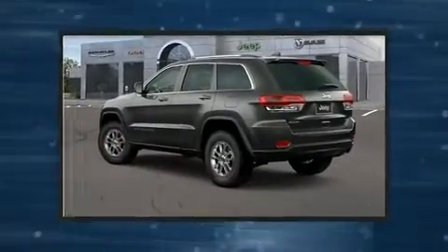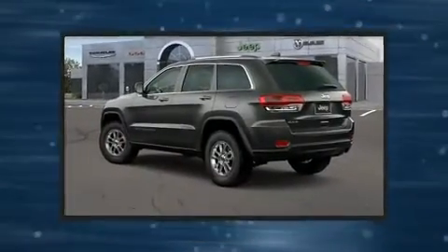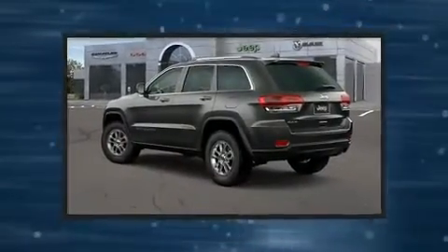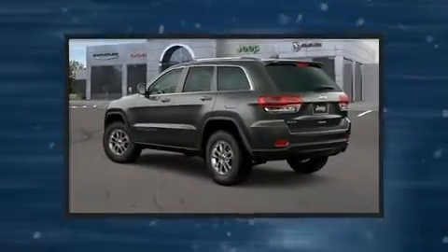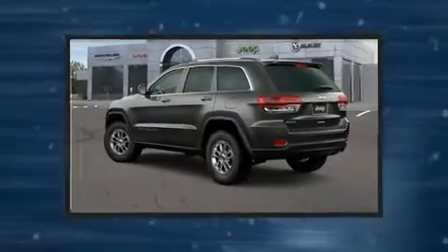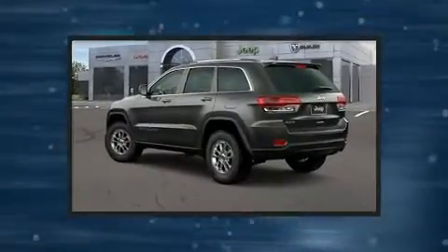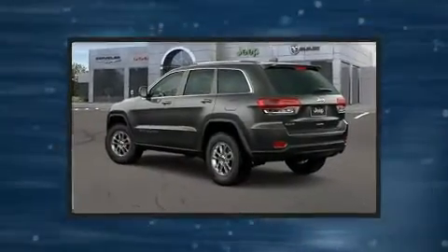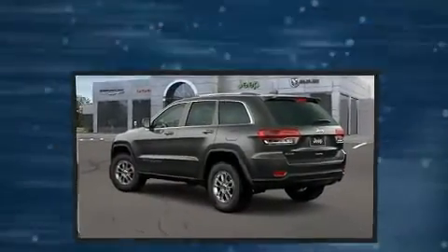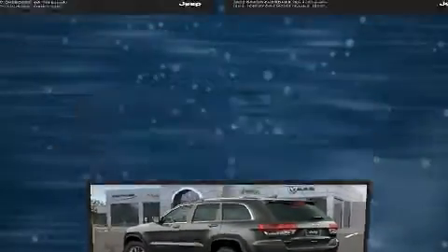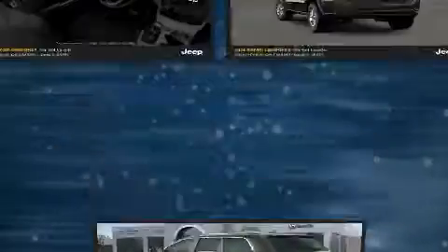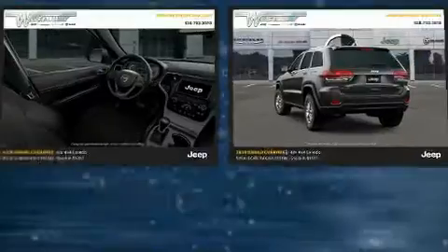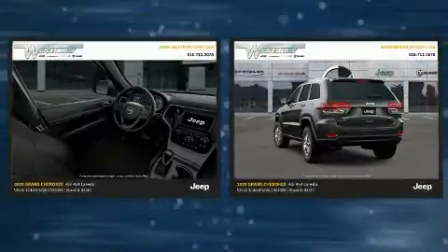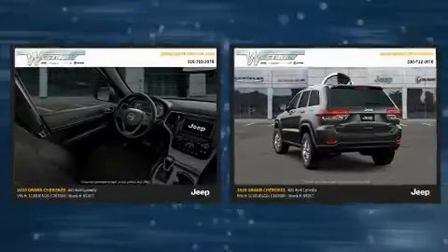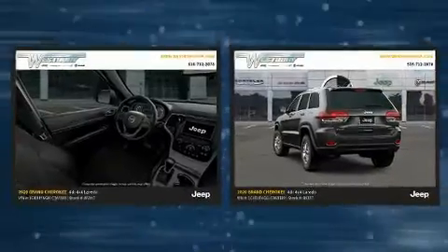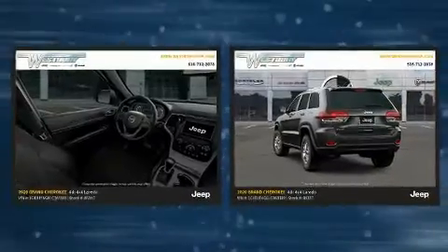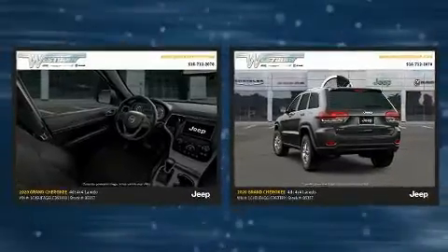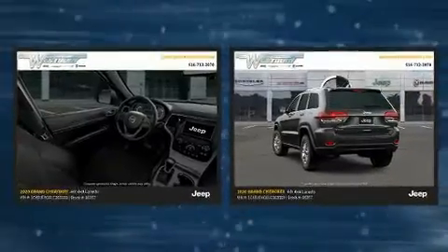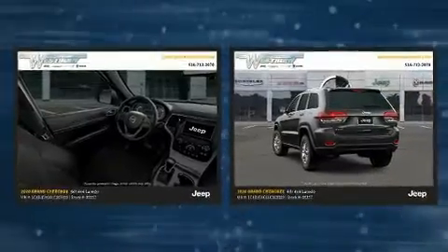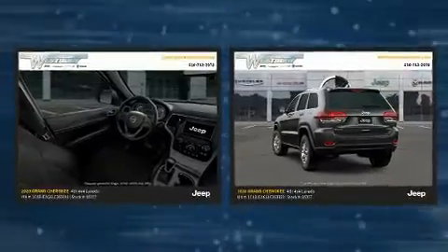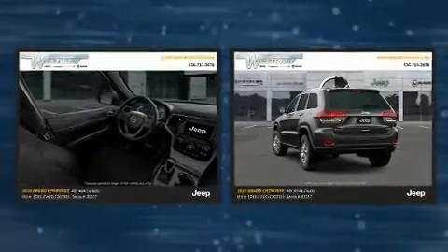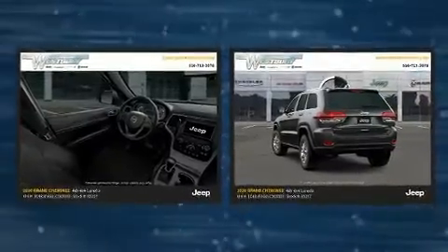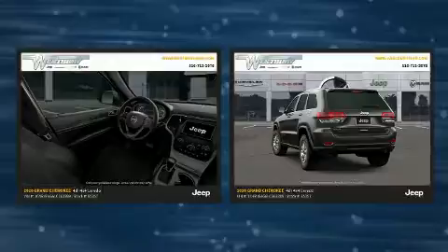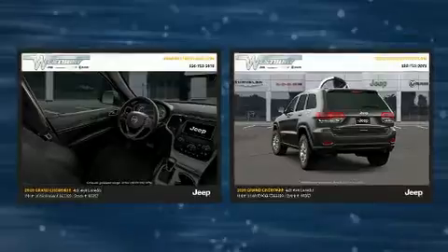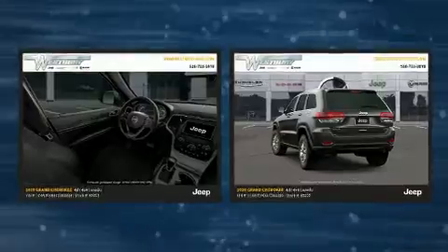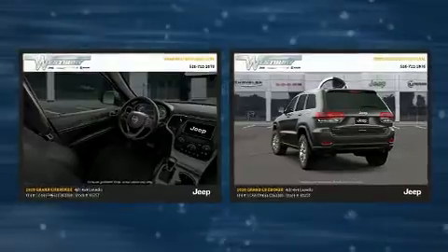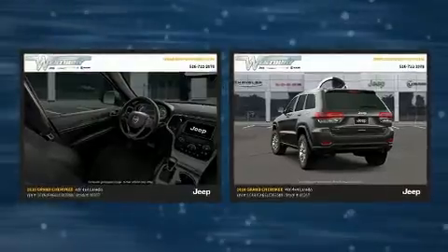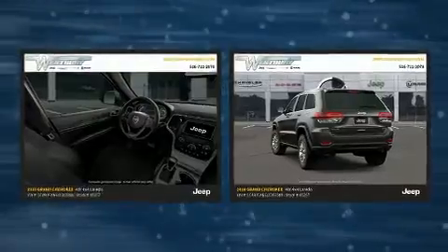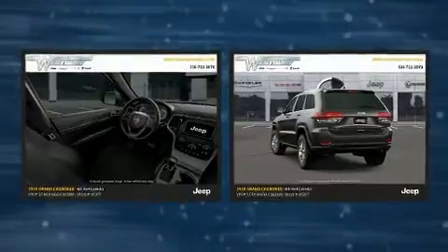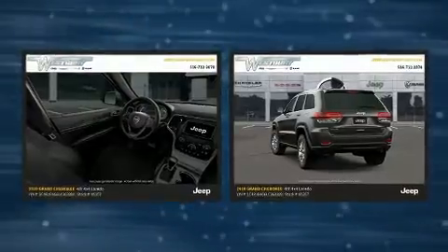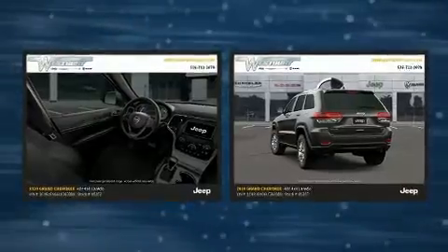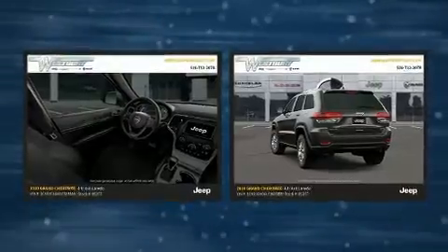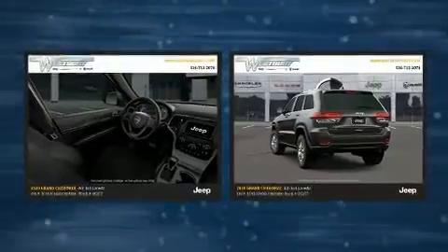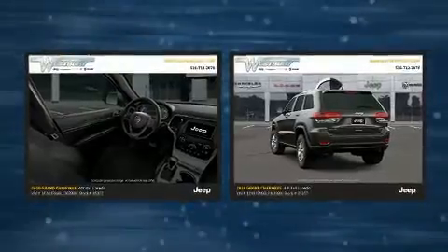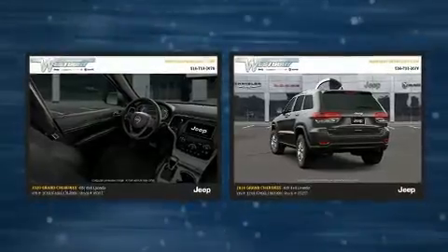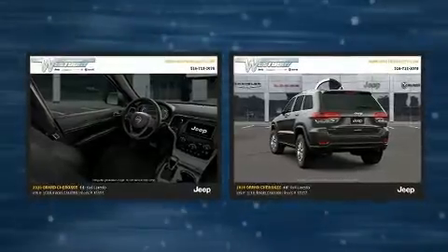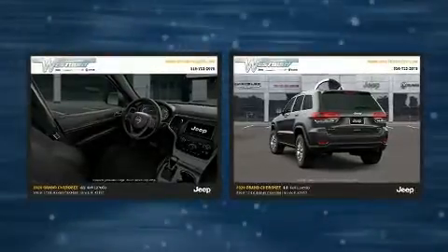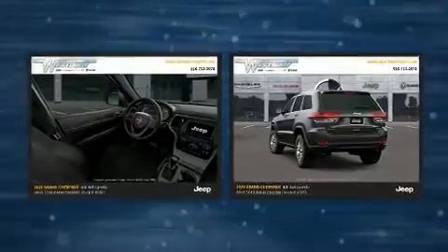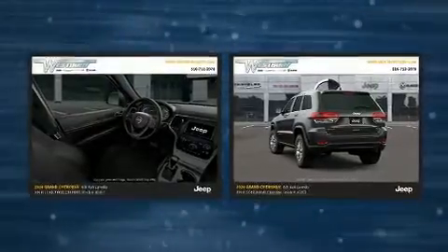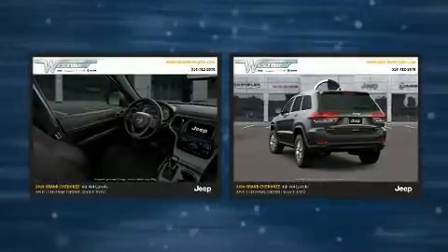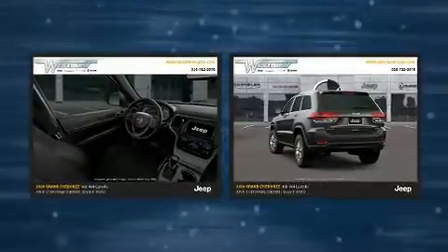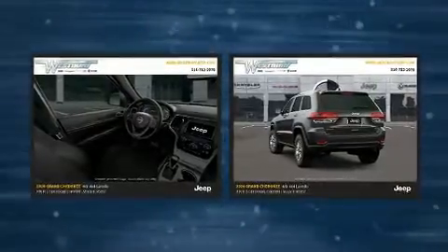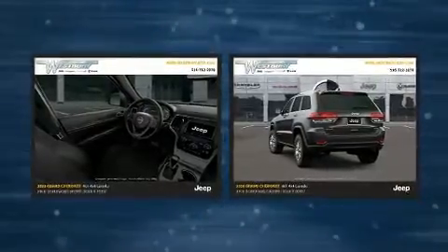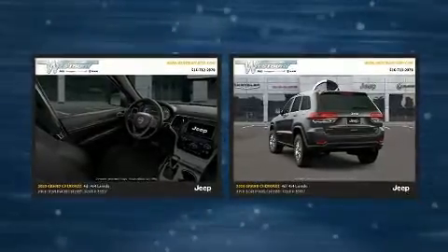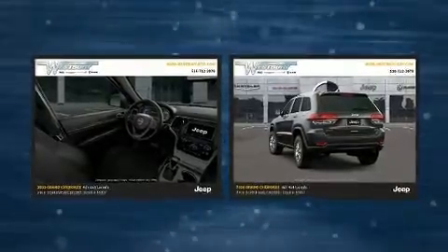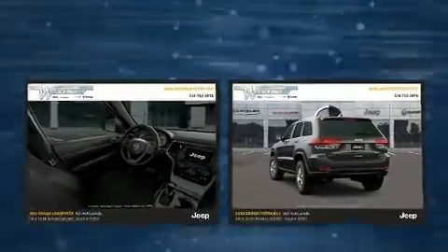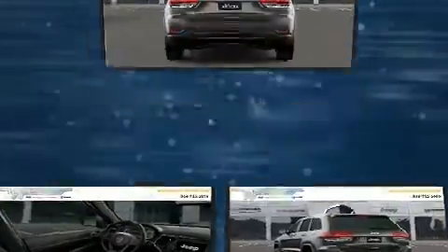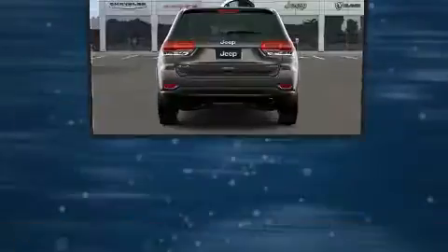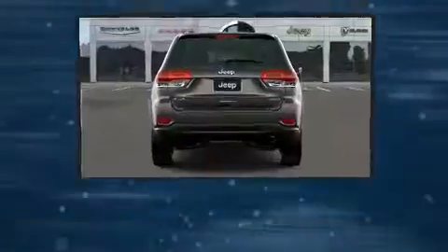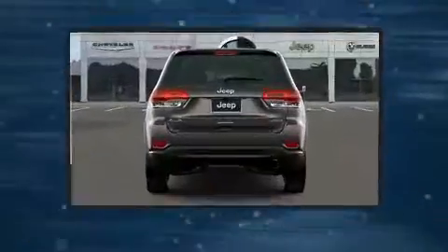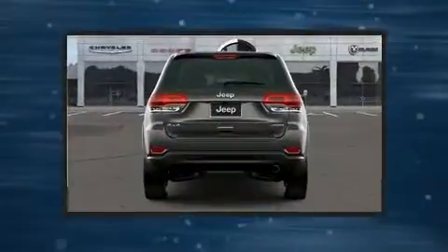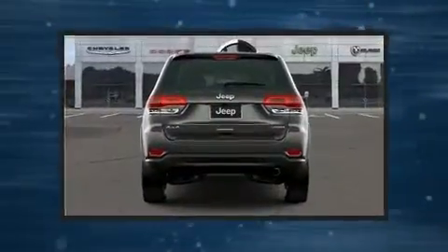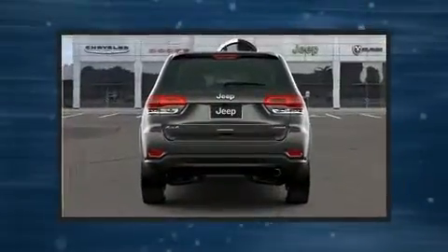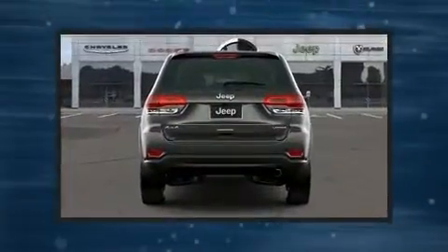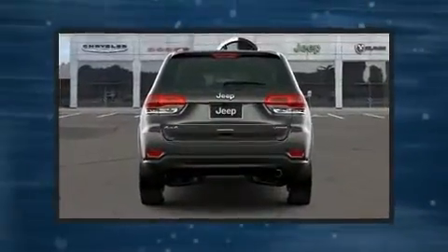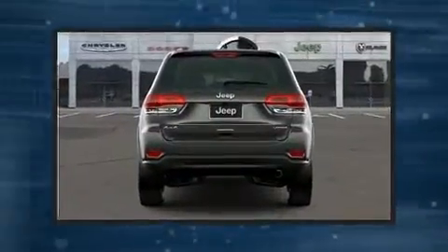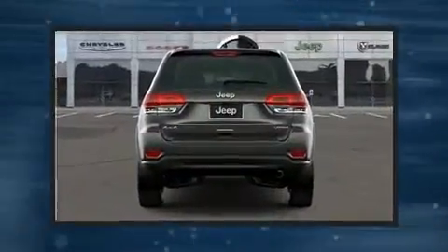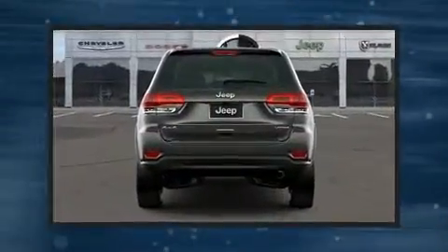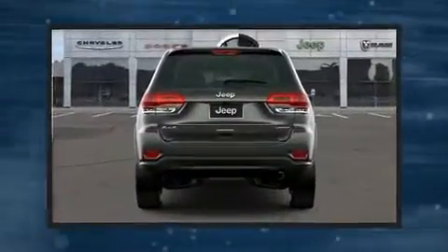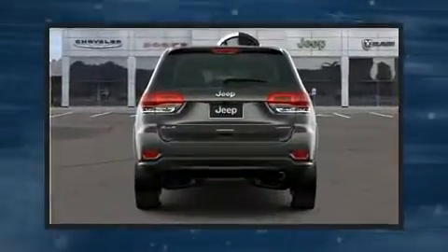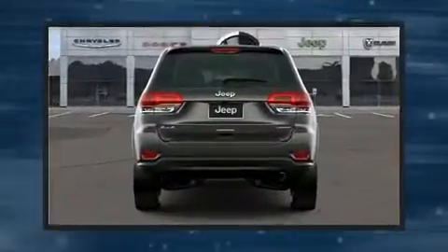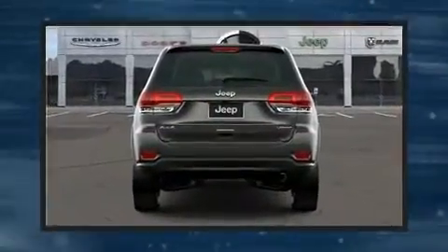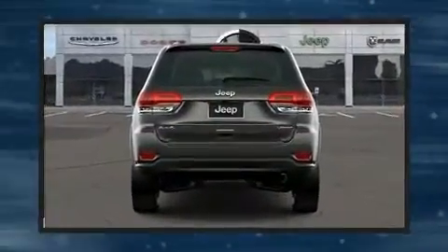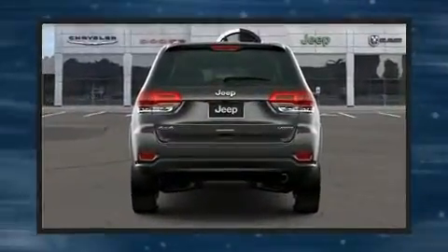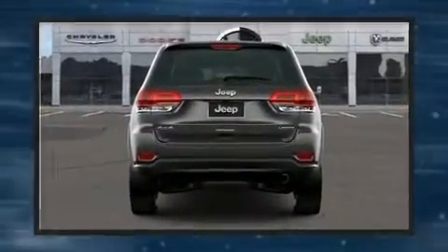Top features include front fog lights, a tachometer, remote keyless entry, a roof rack, and one-touch window functionality.